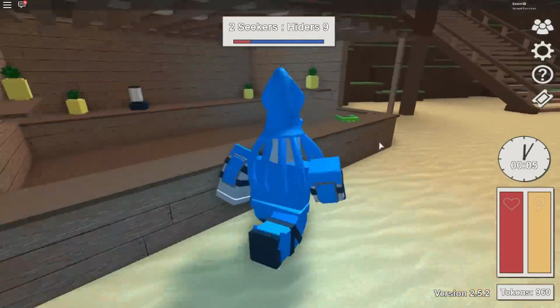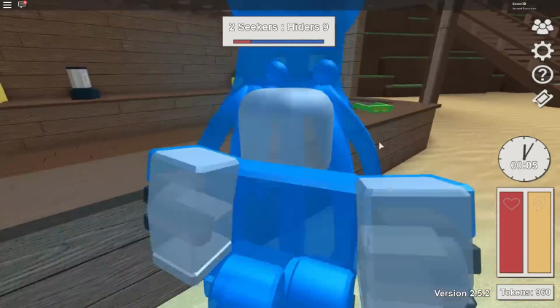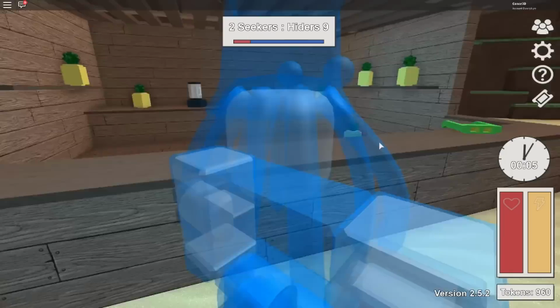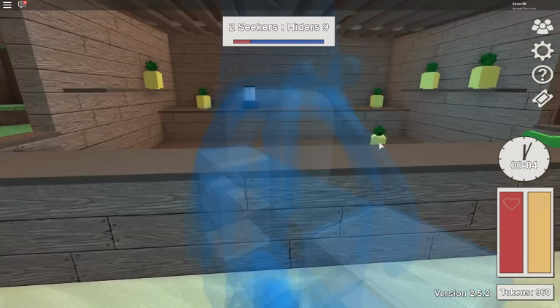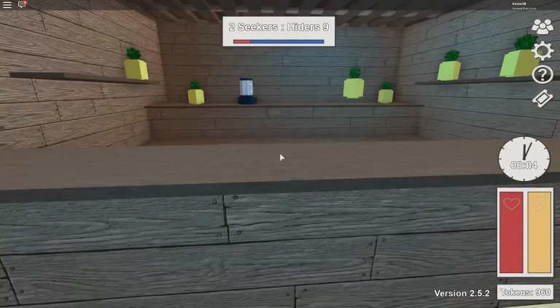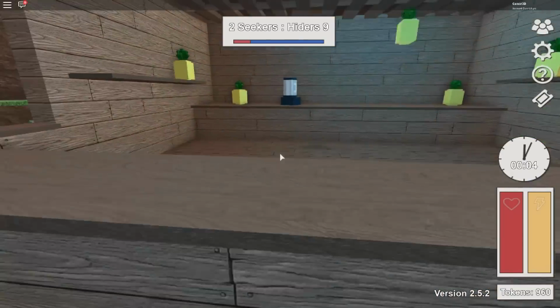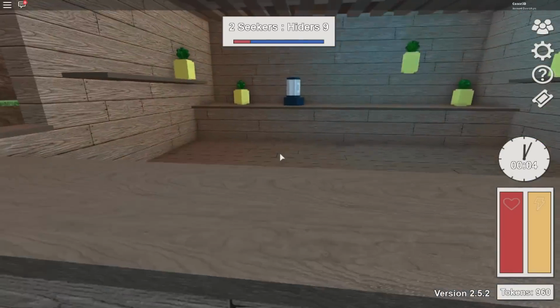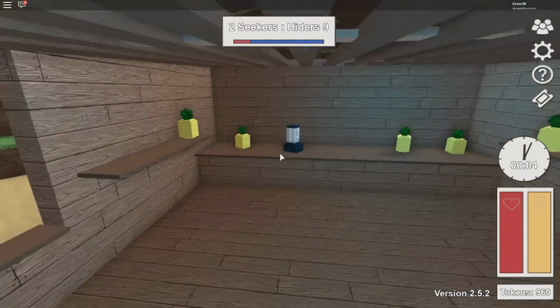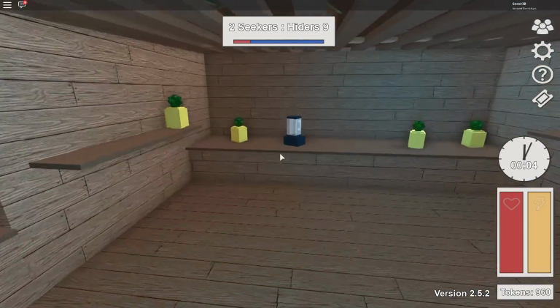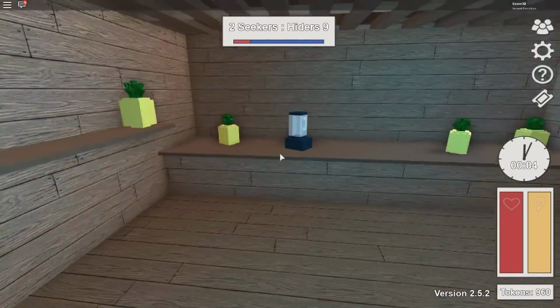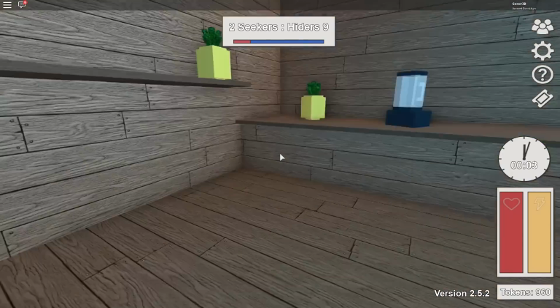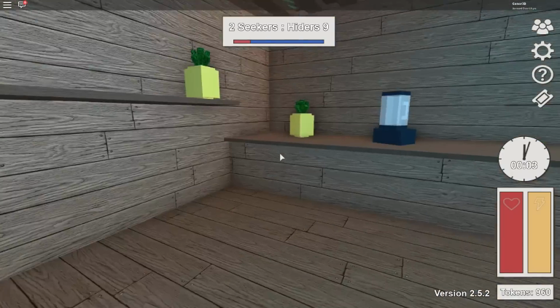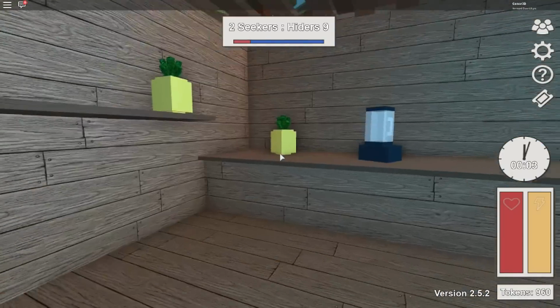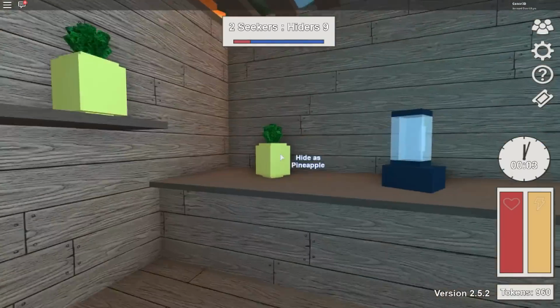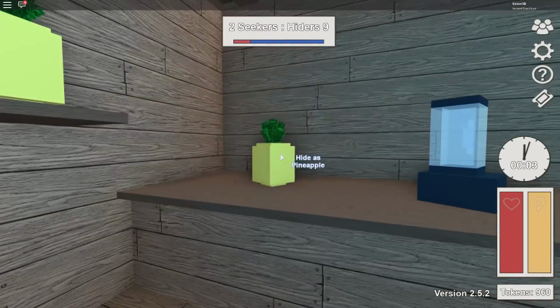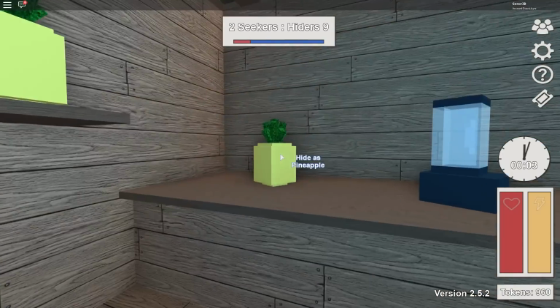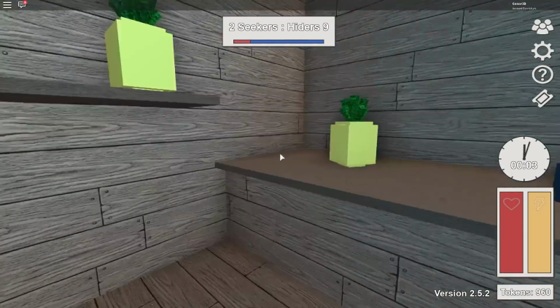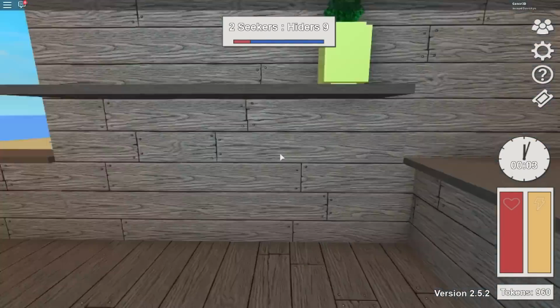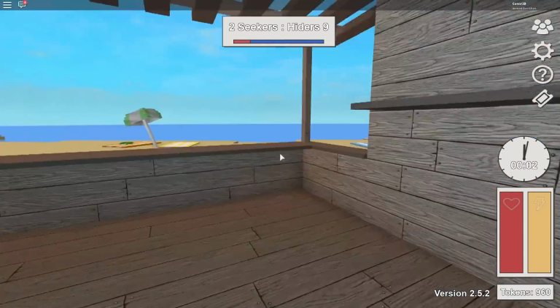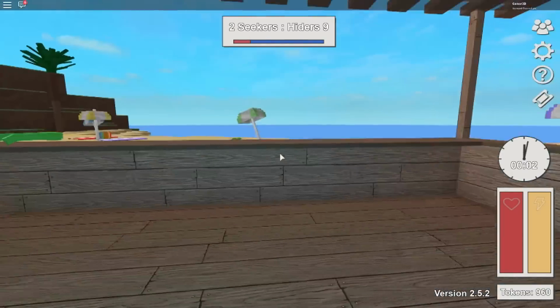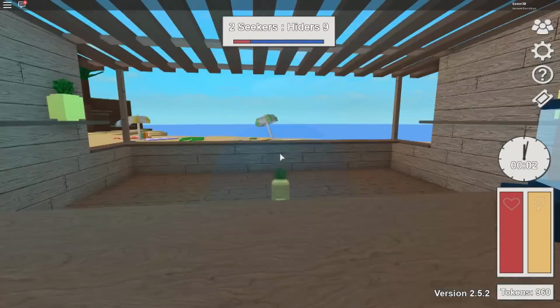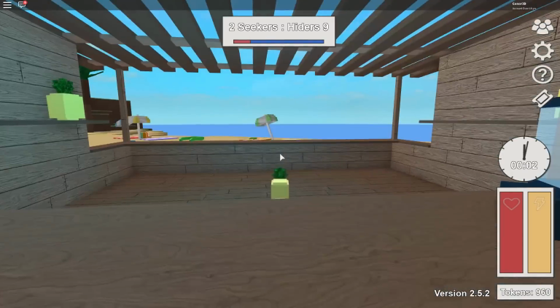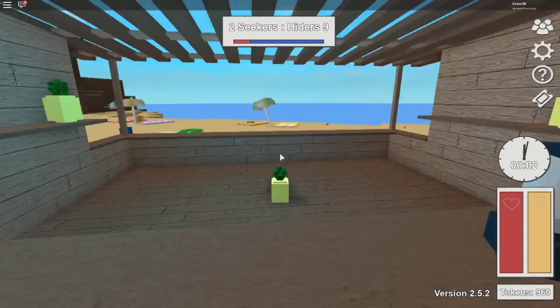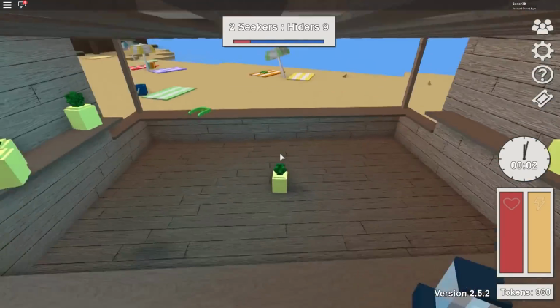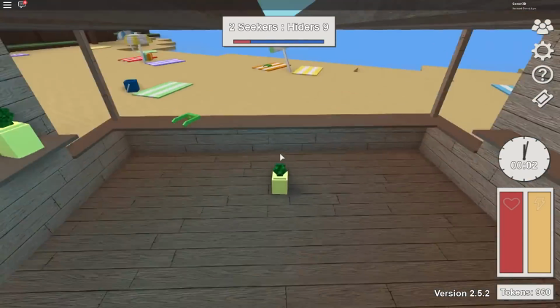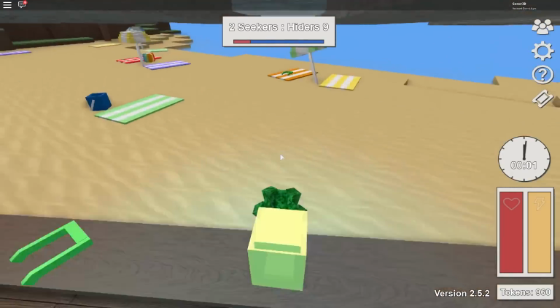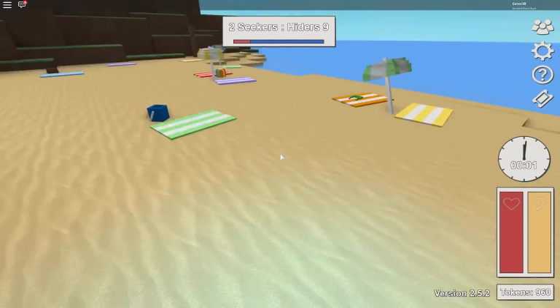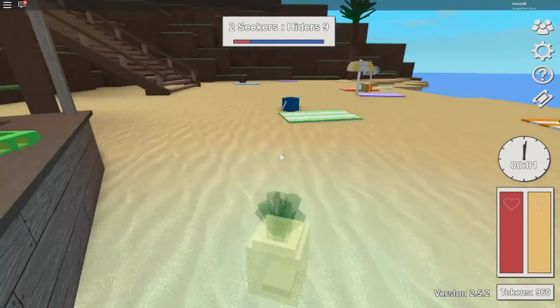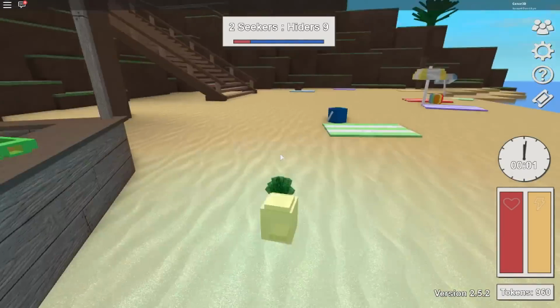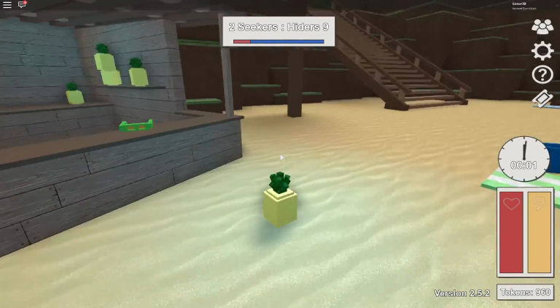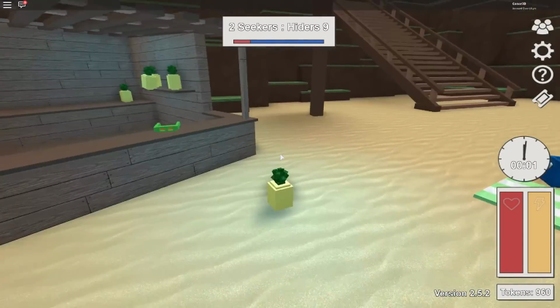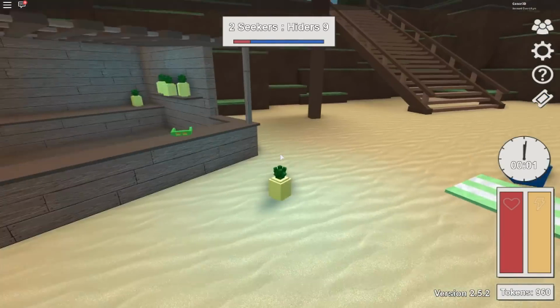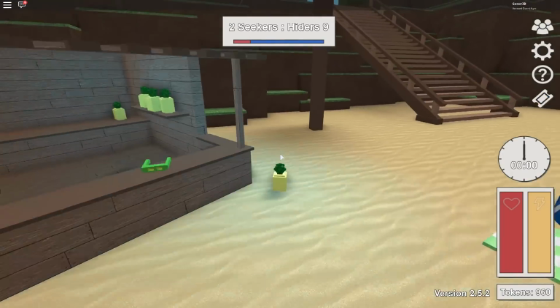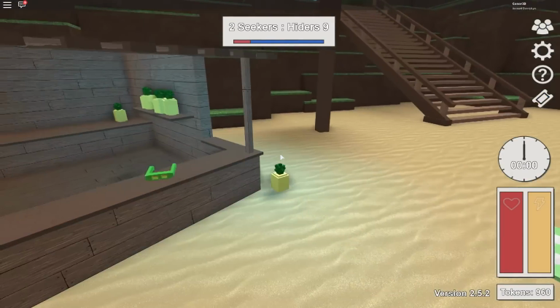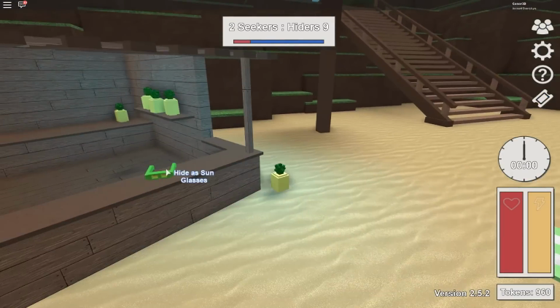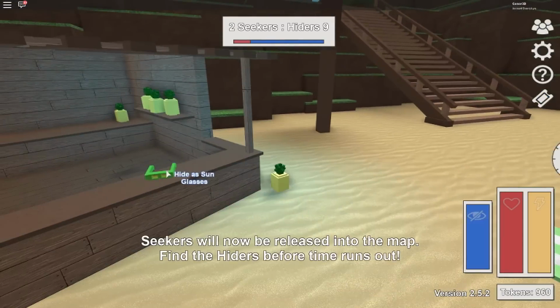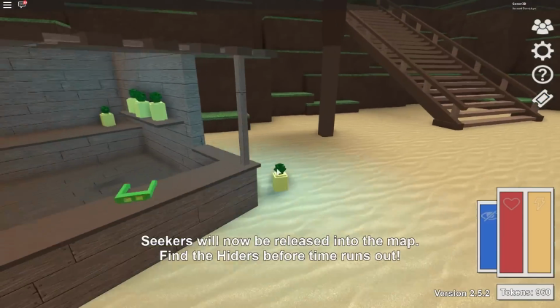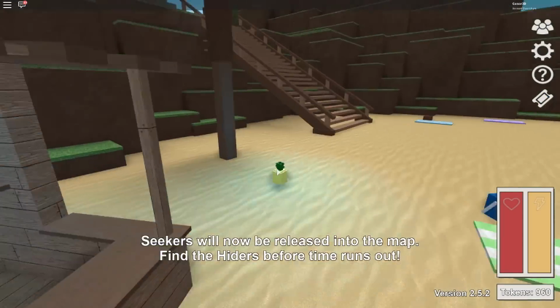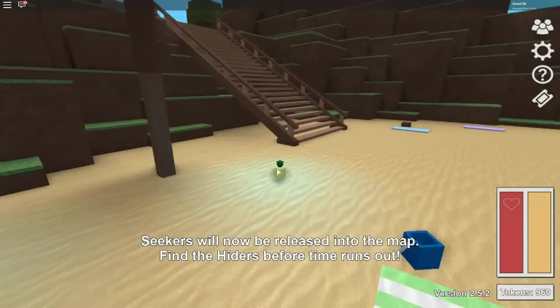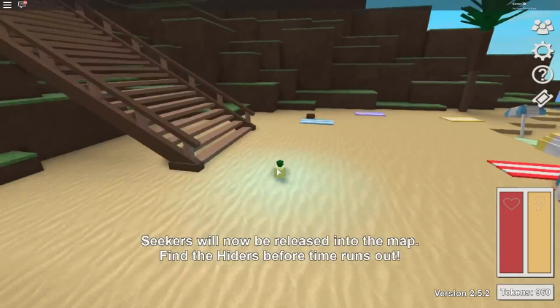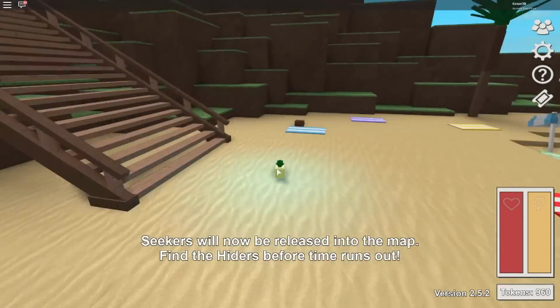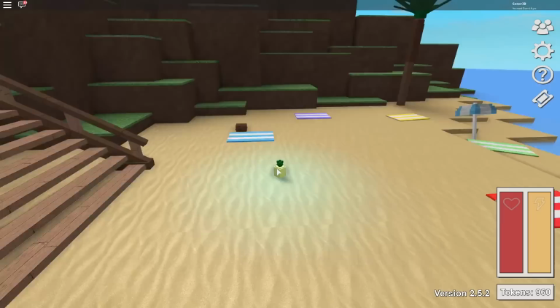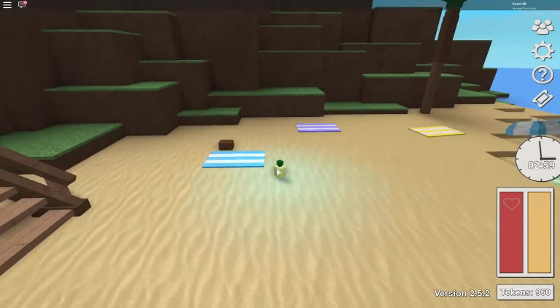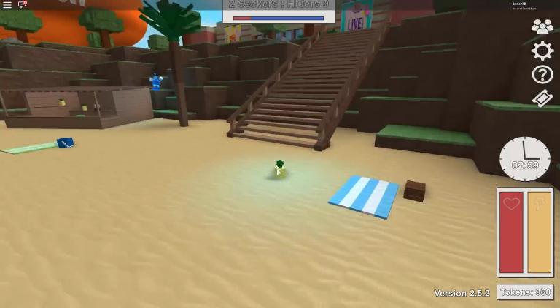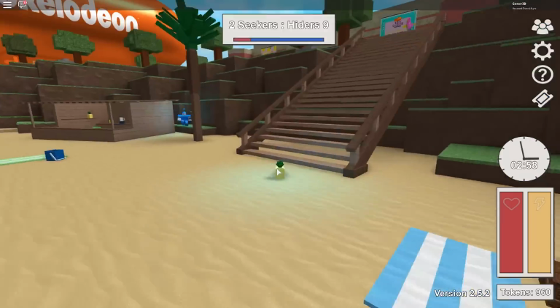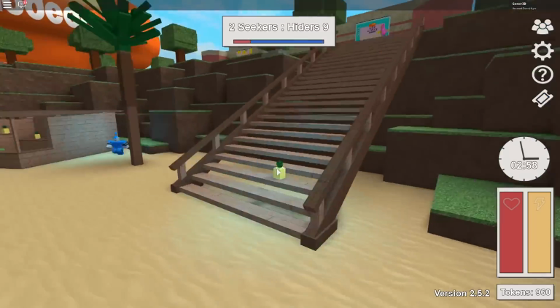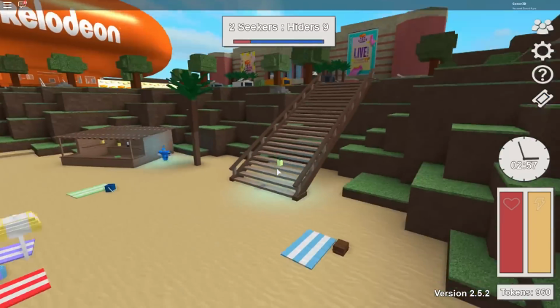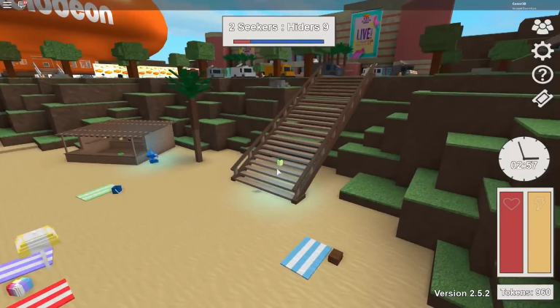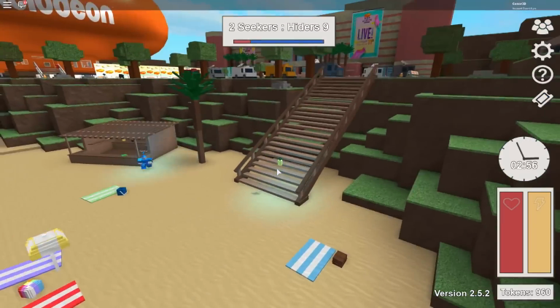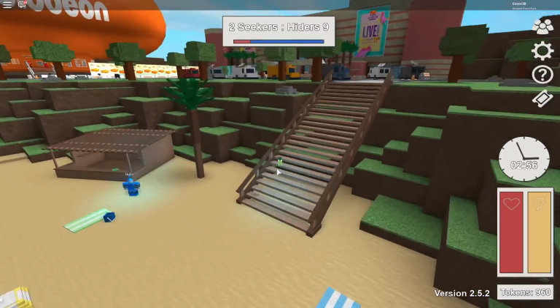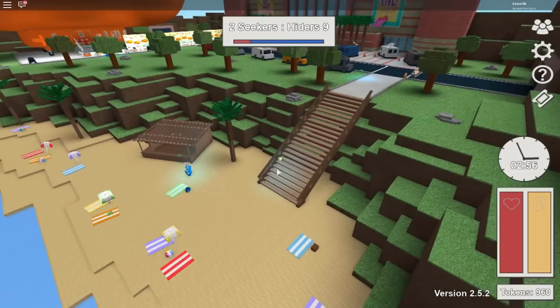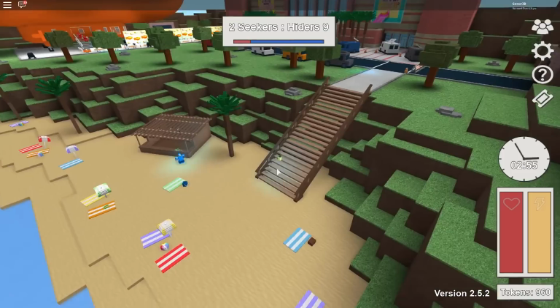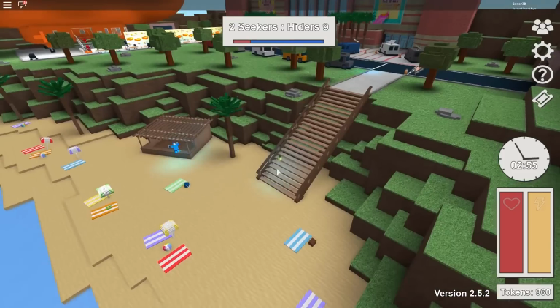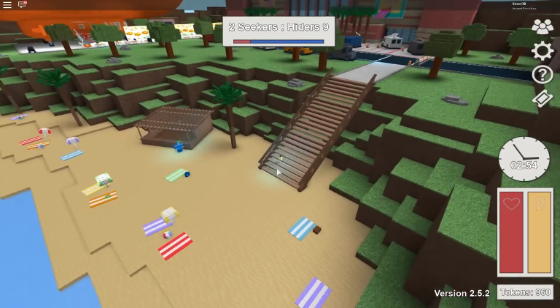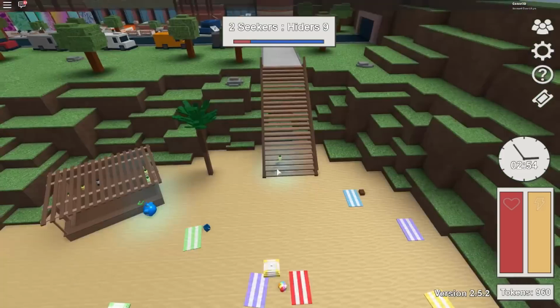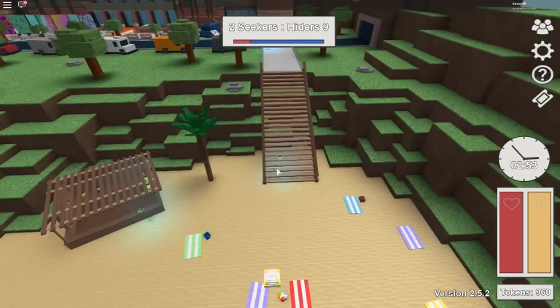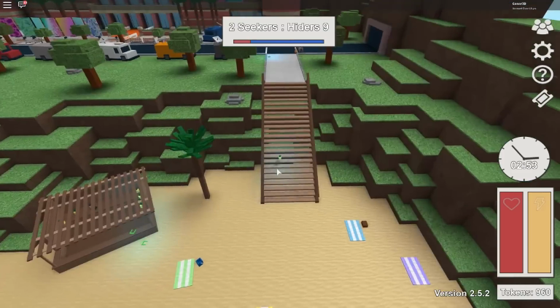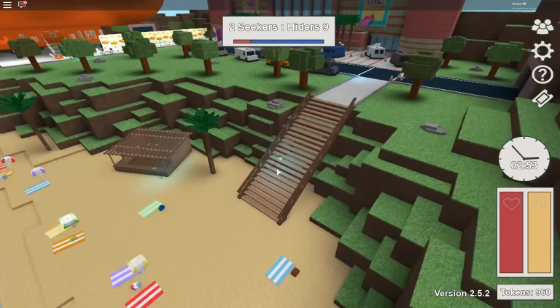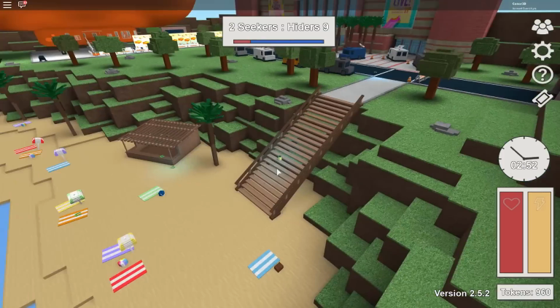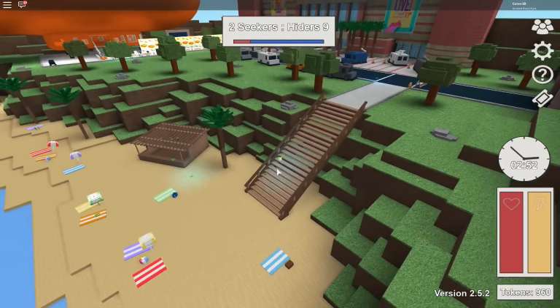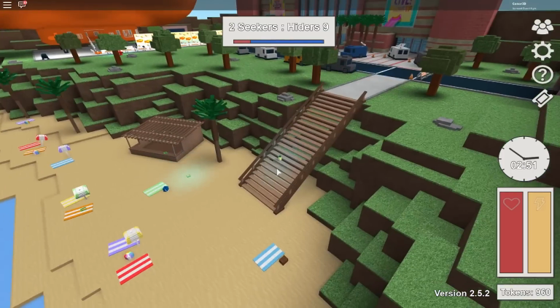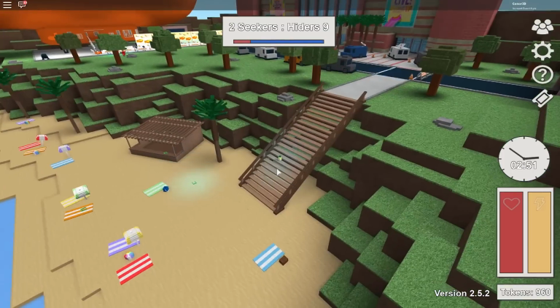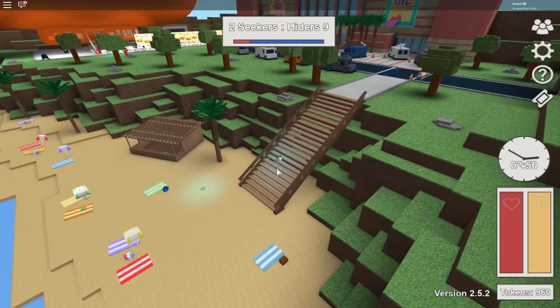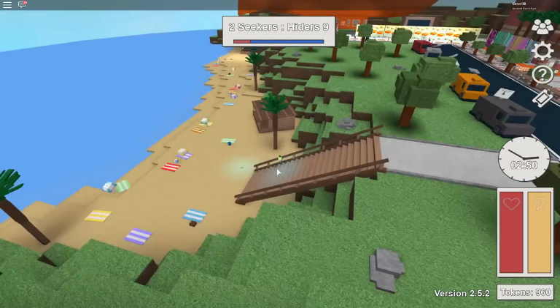While playing as a hider you have to blend into the environment. So if you are a pineapple, go to the beach and hide in one of the huts with other pineapples in it.